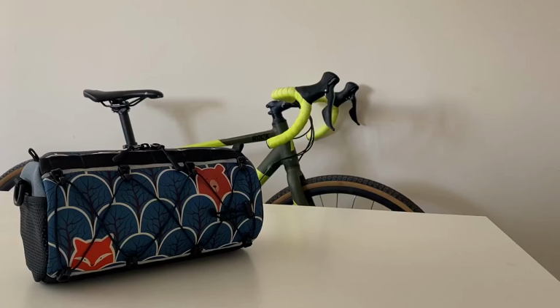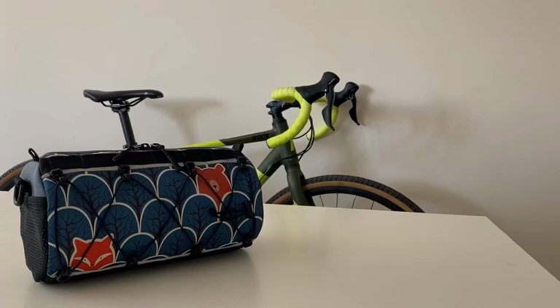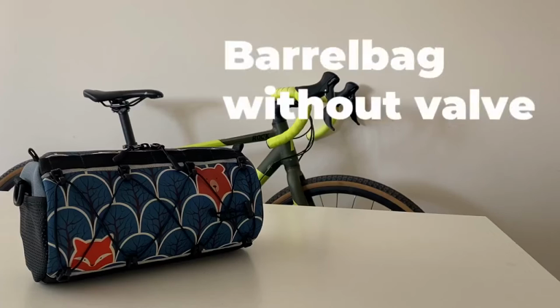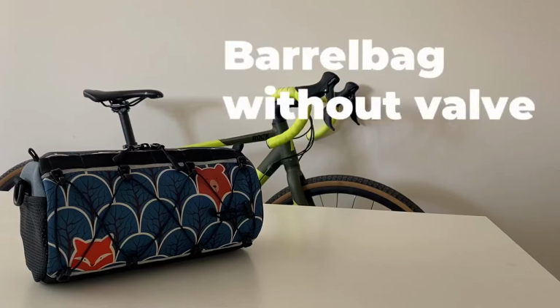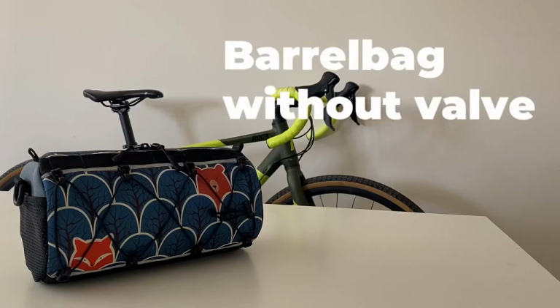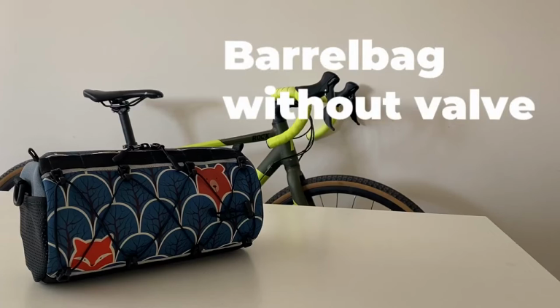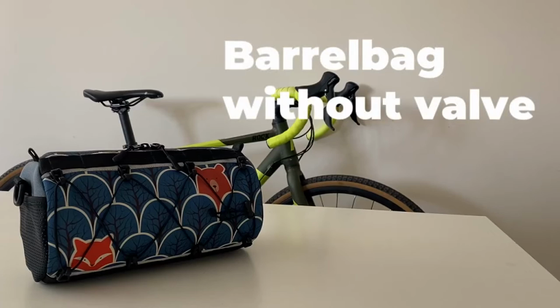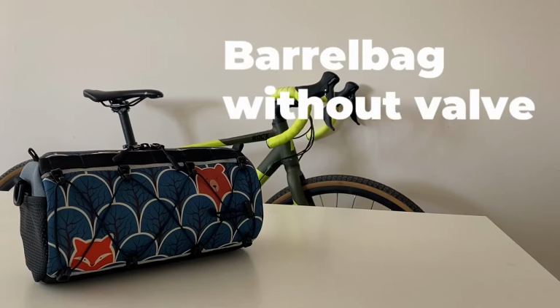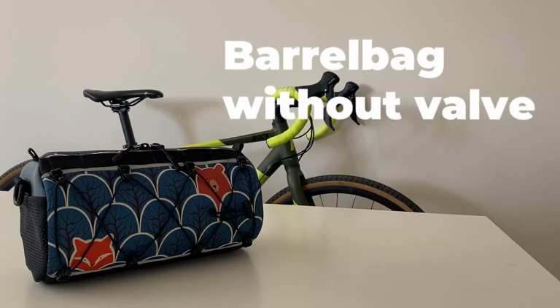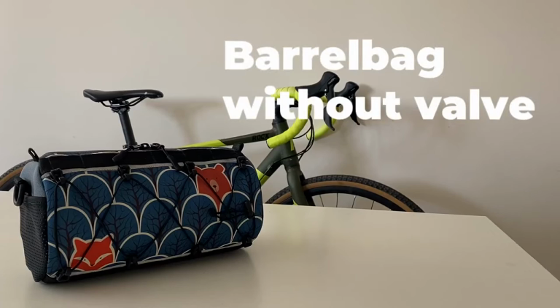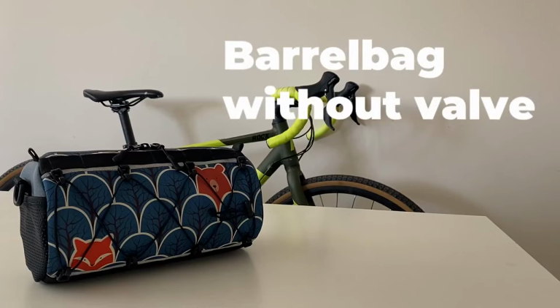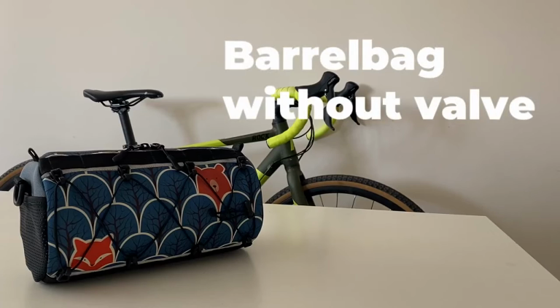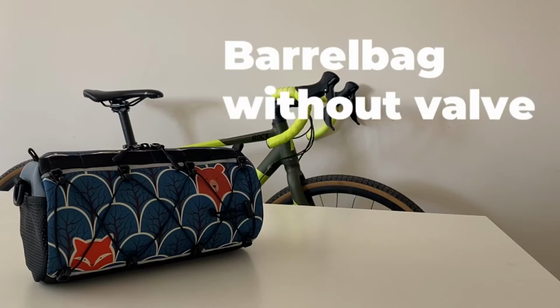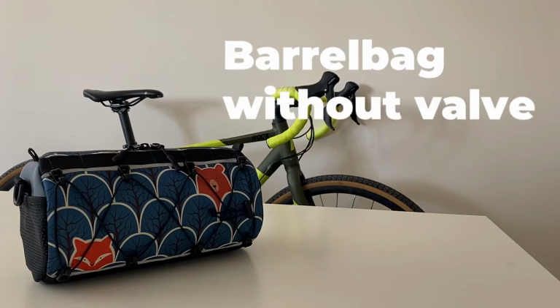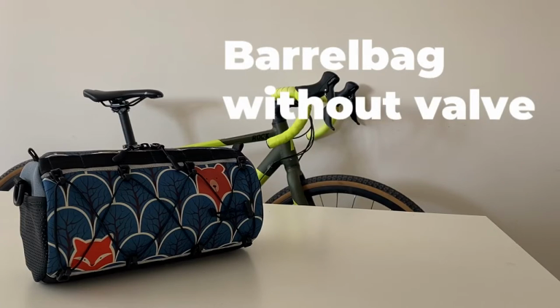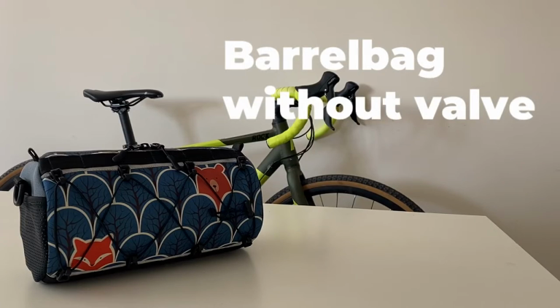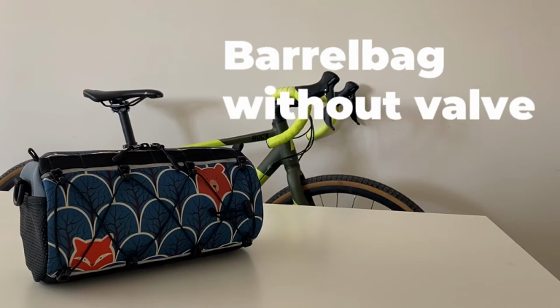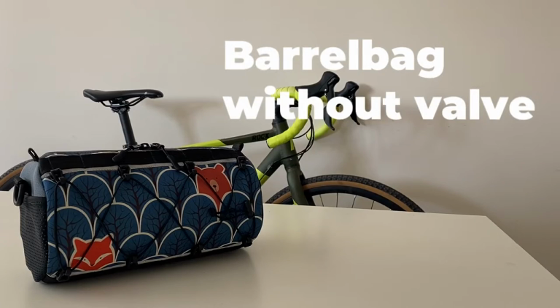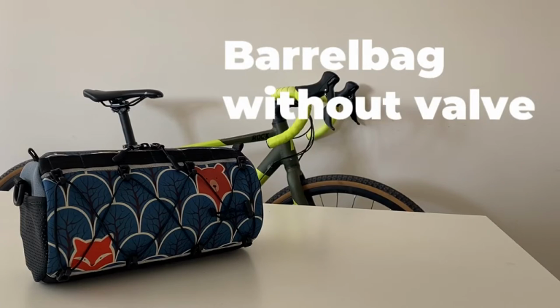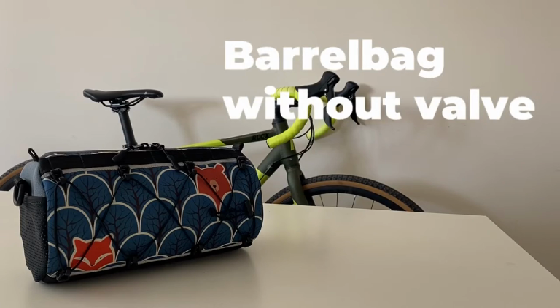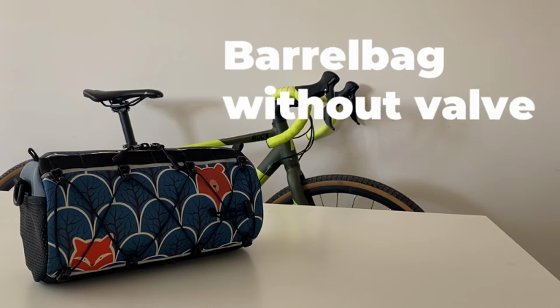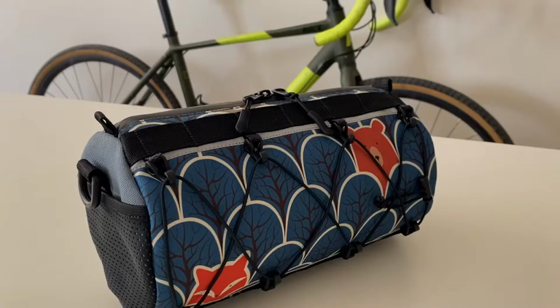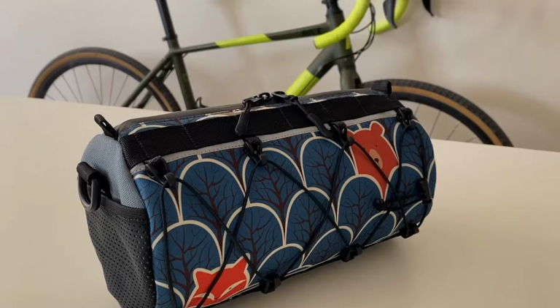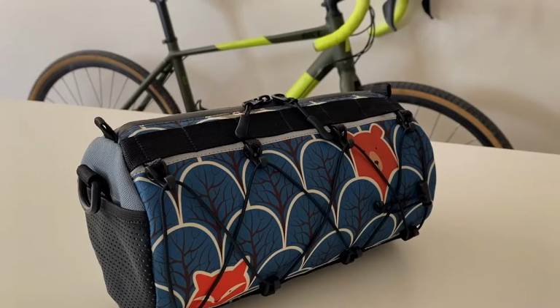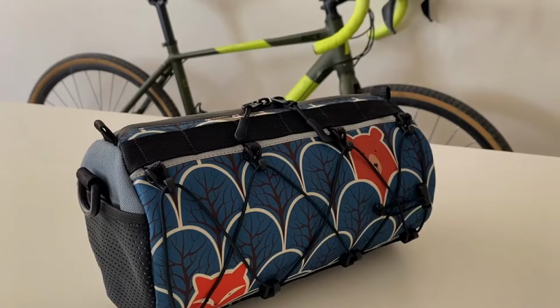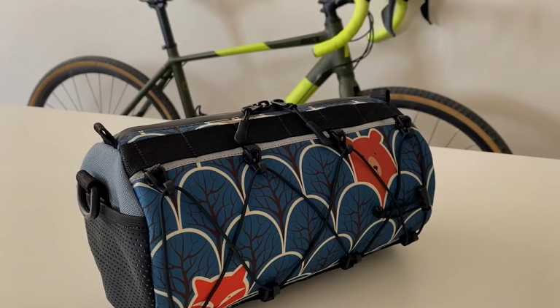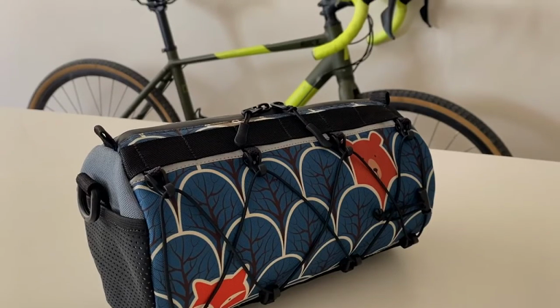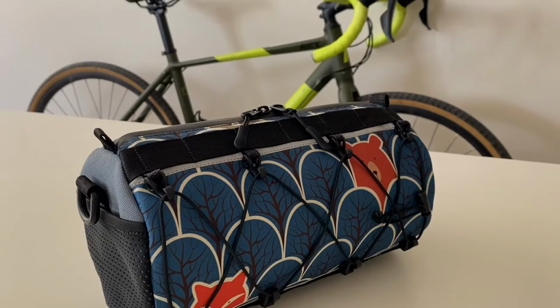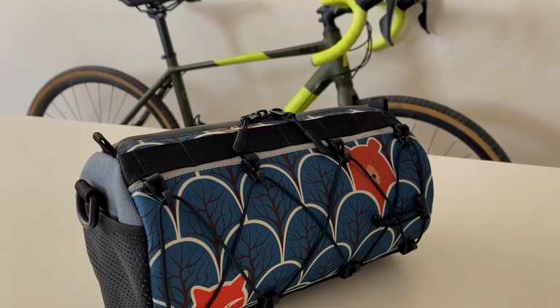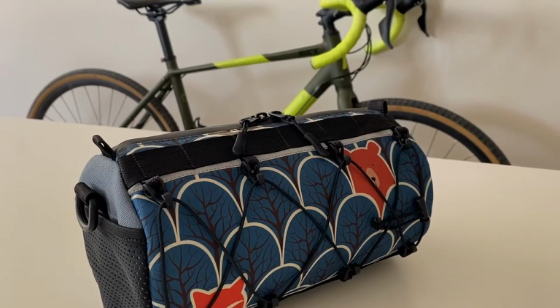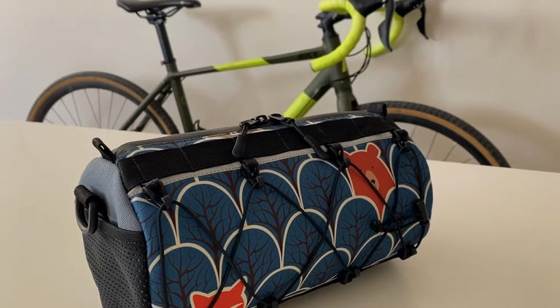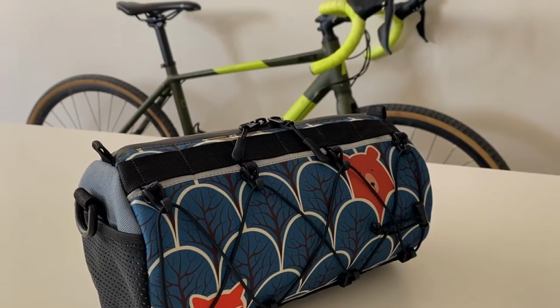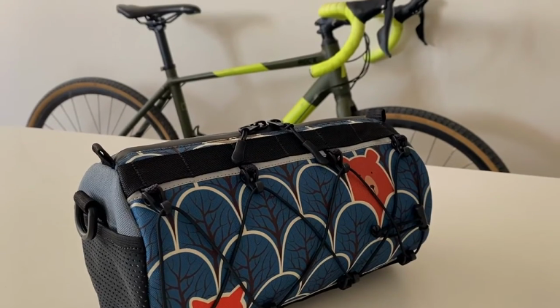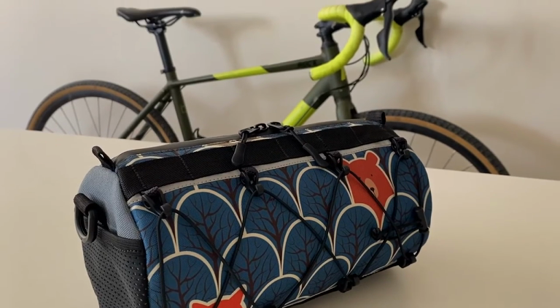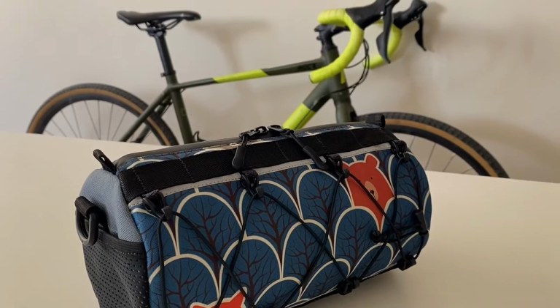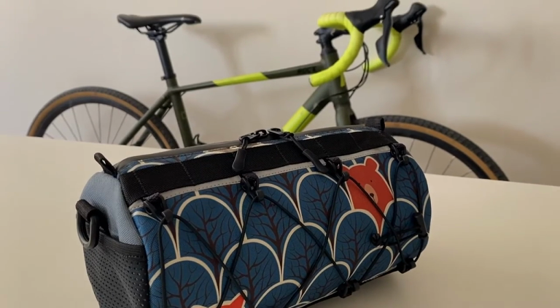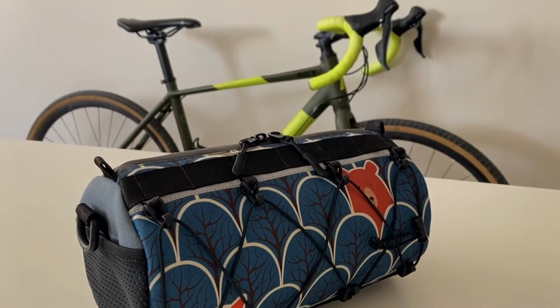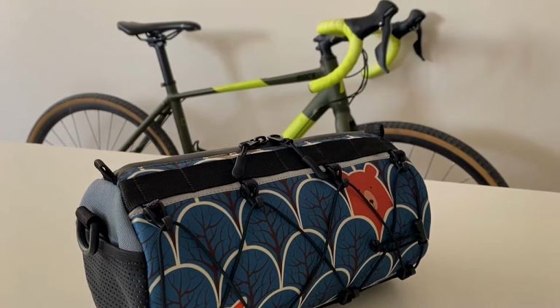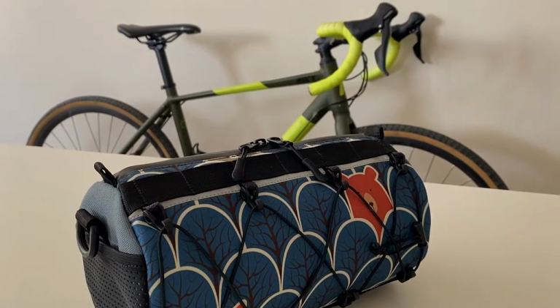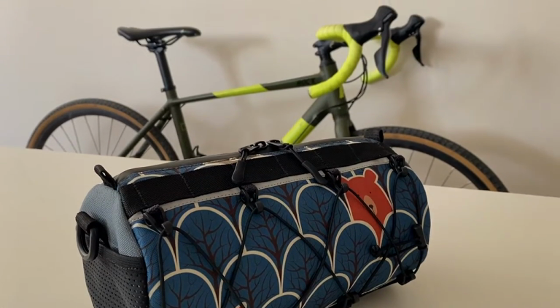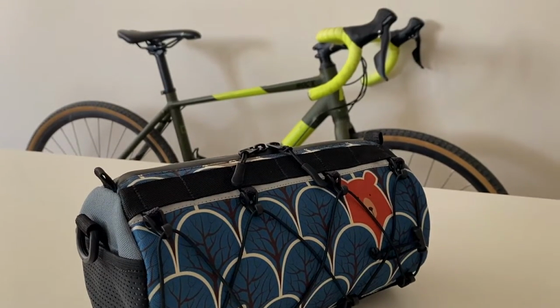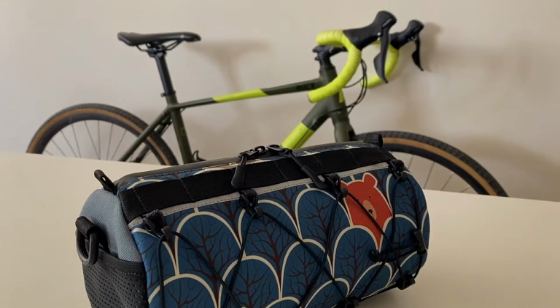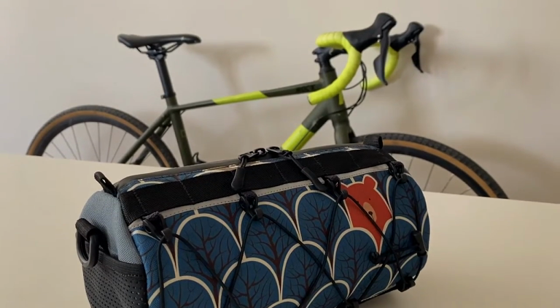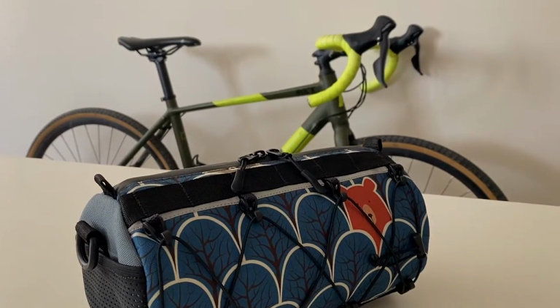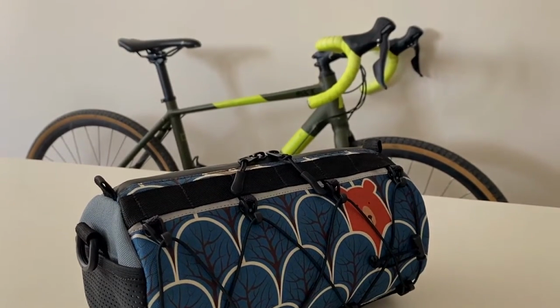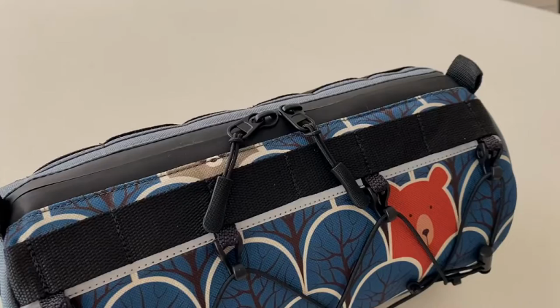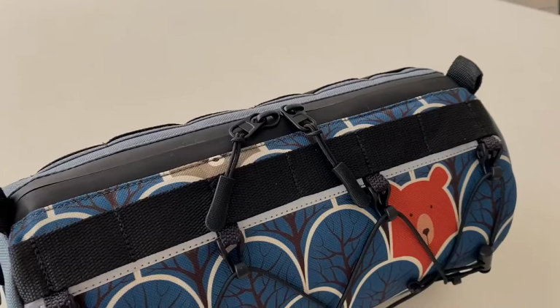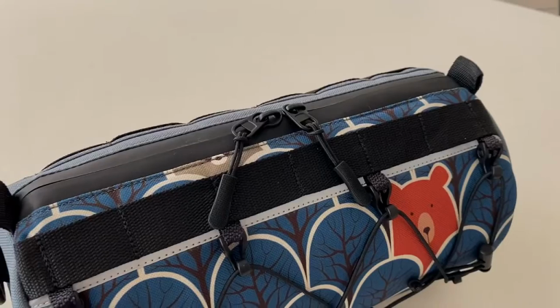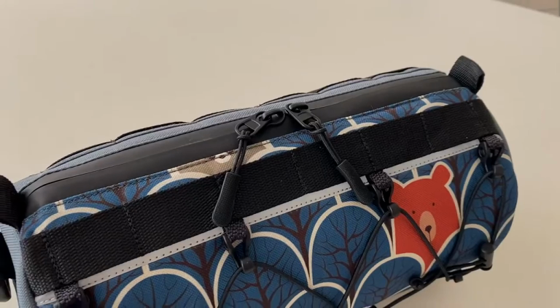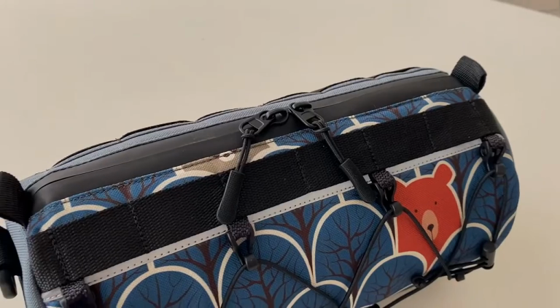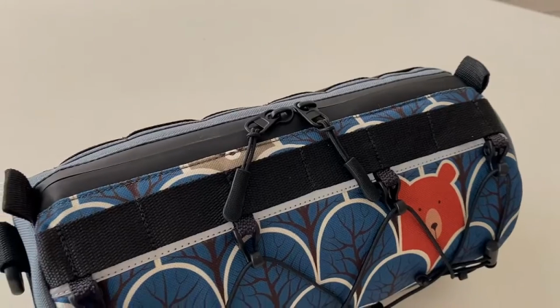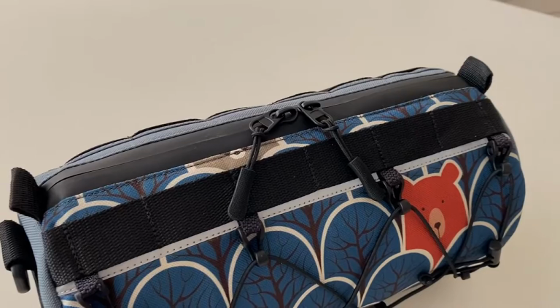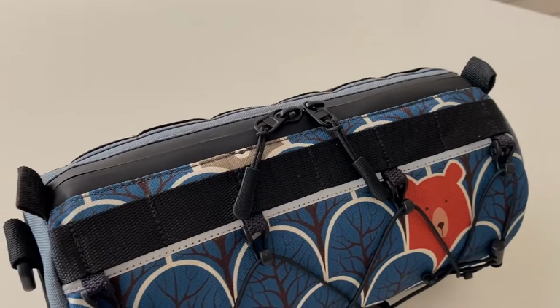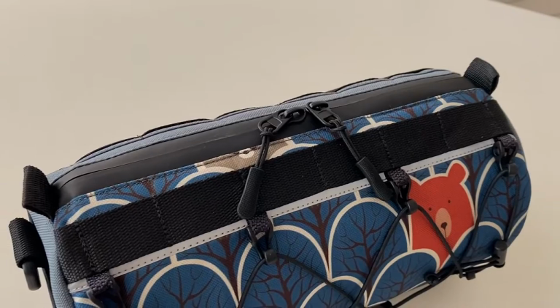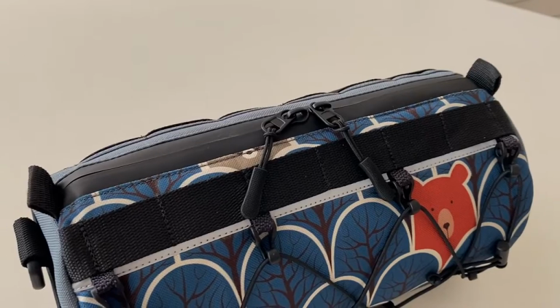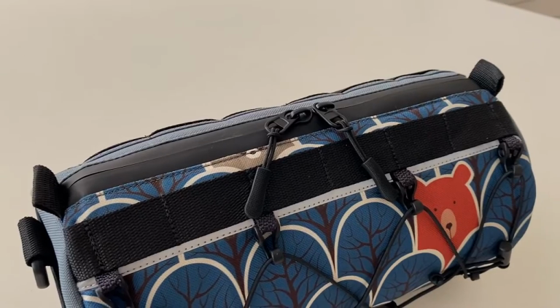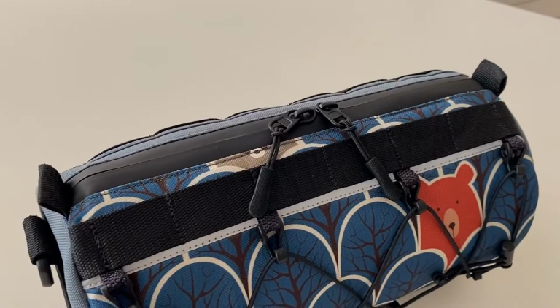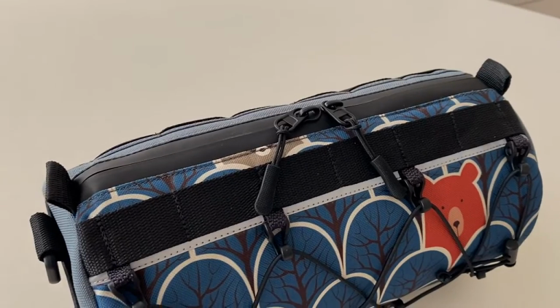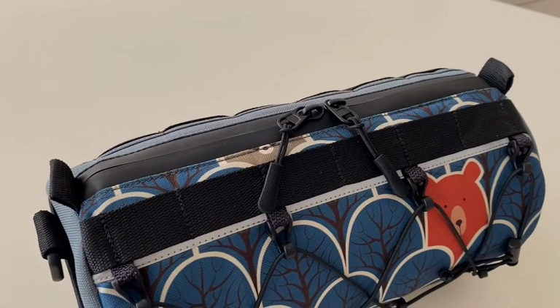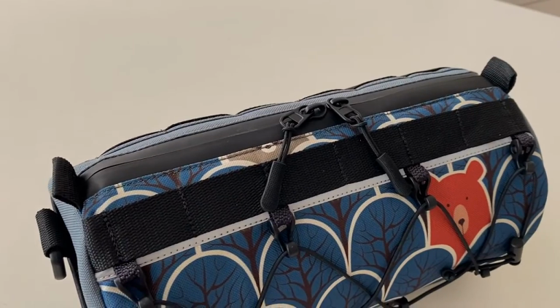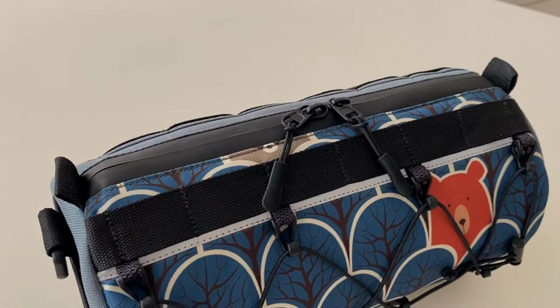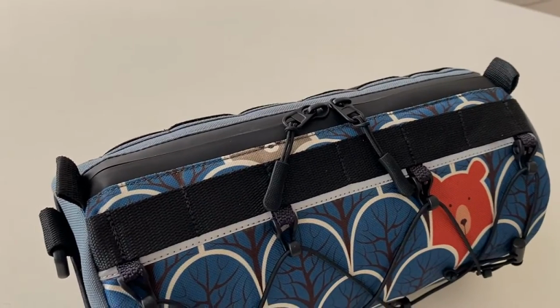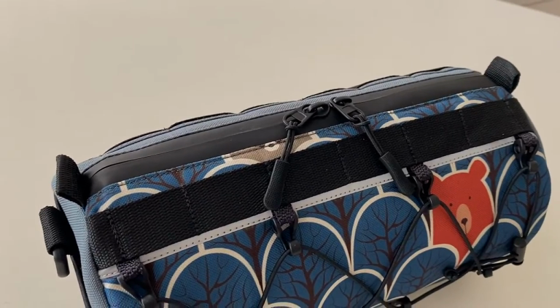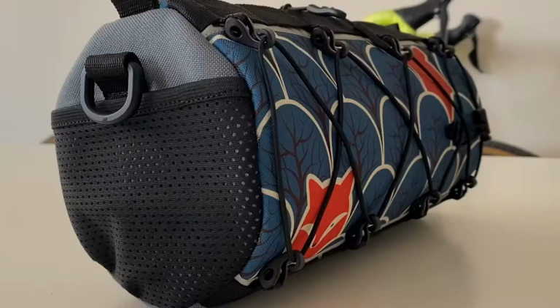Barrel bag without valve. A very convenient bag on the road for a short distance and with dense long journeys.